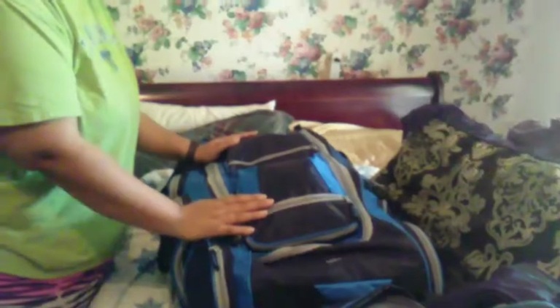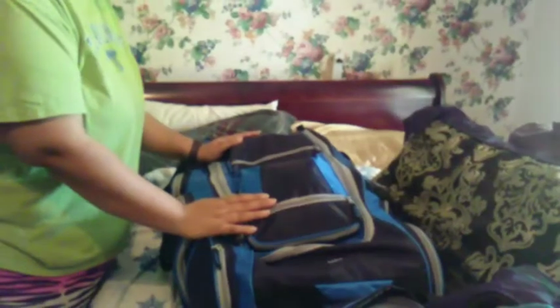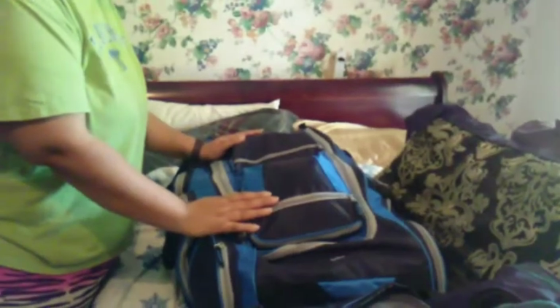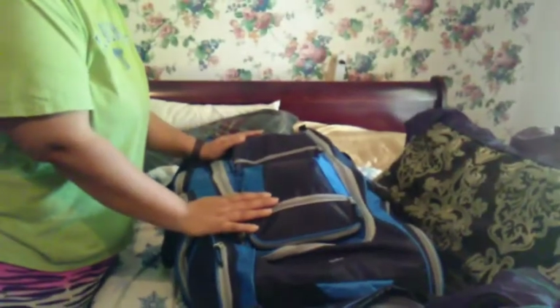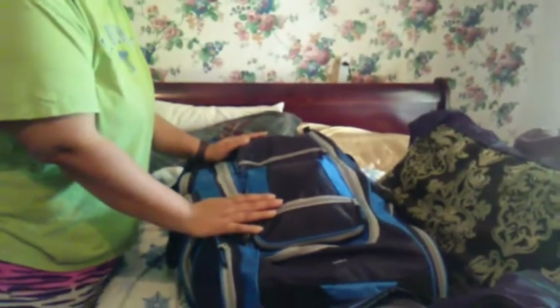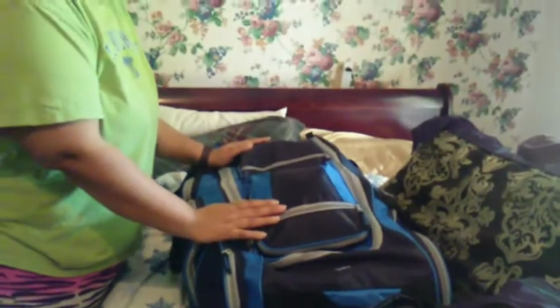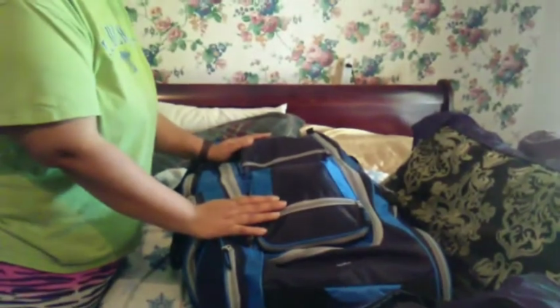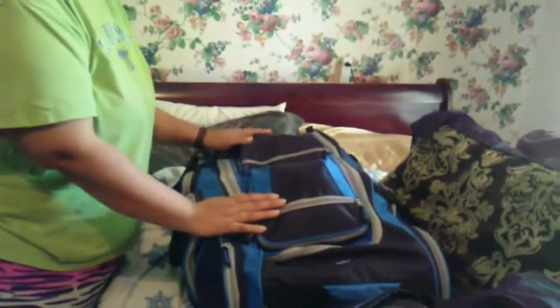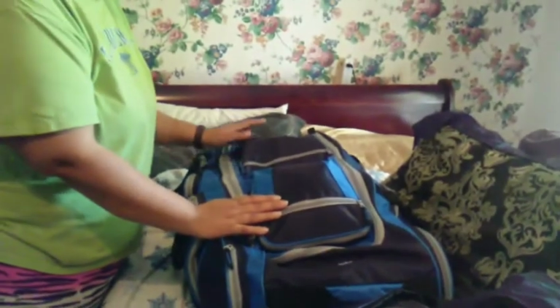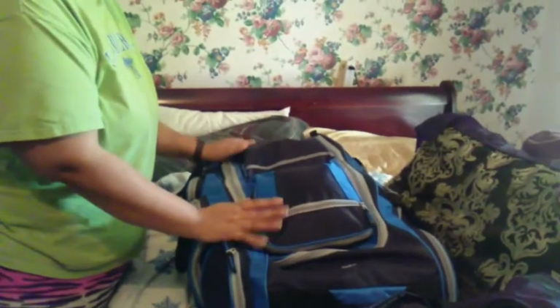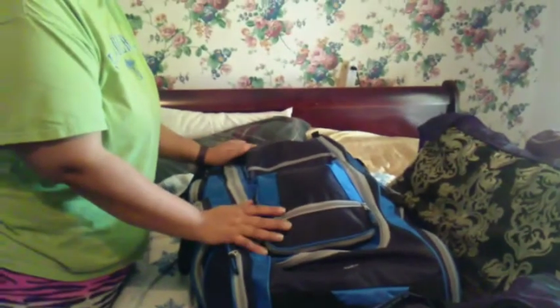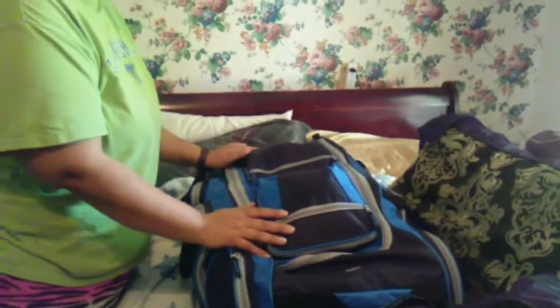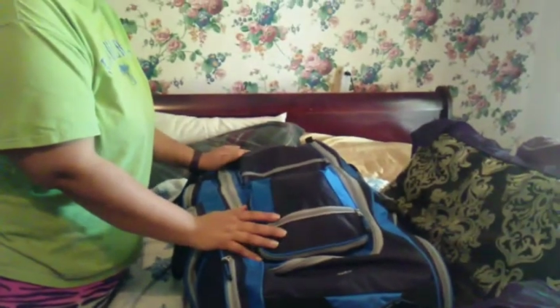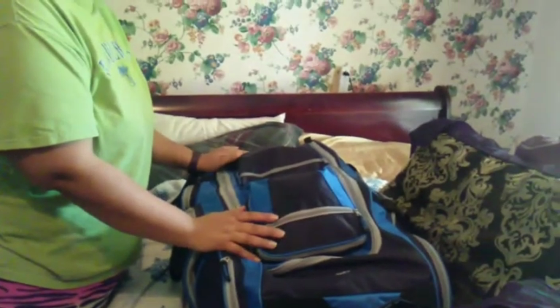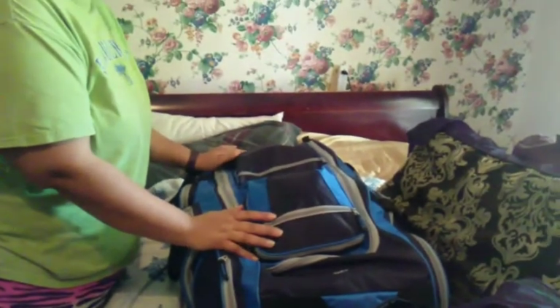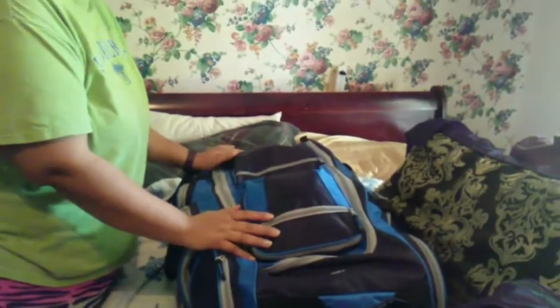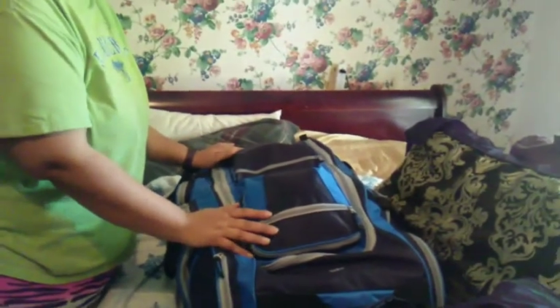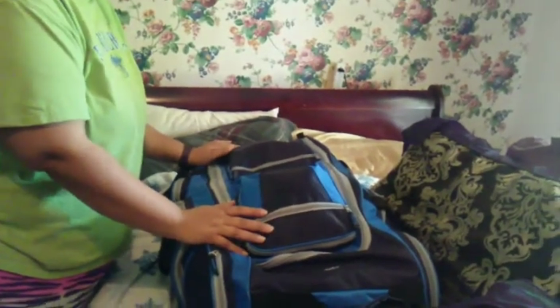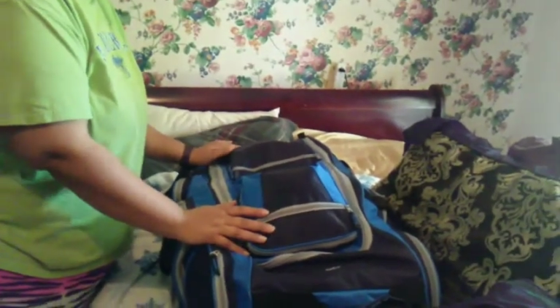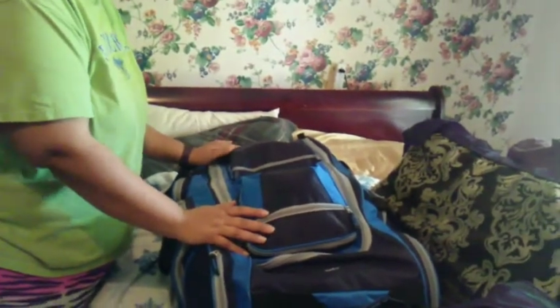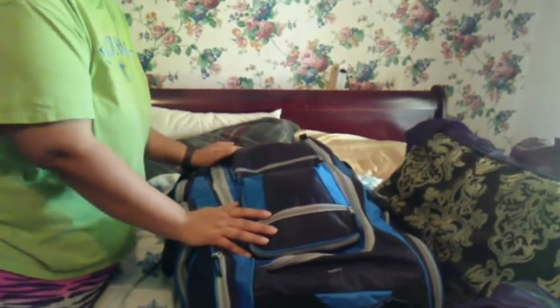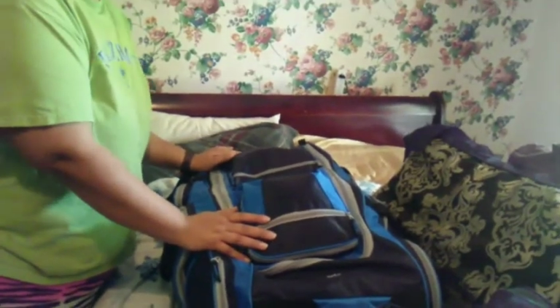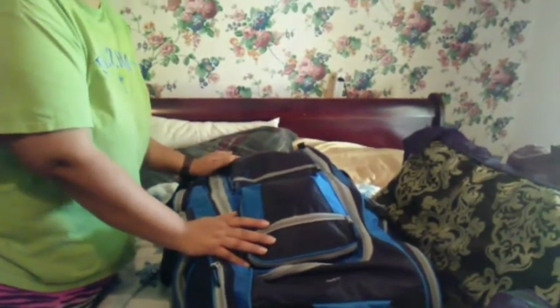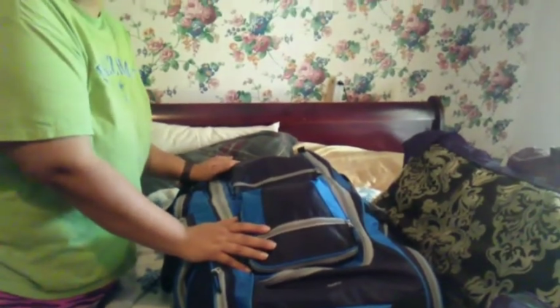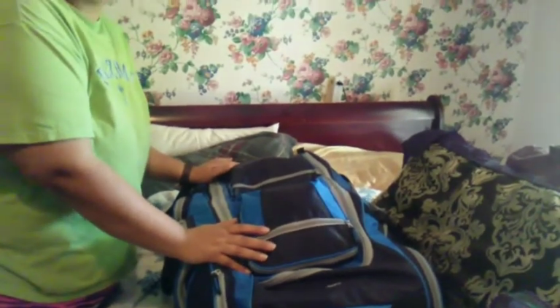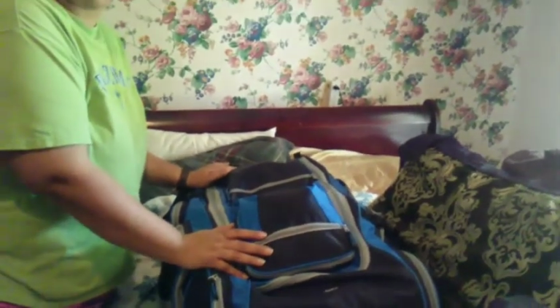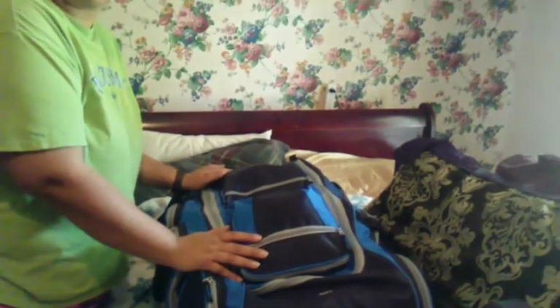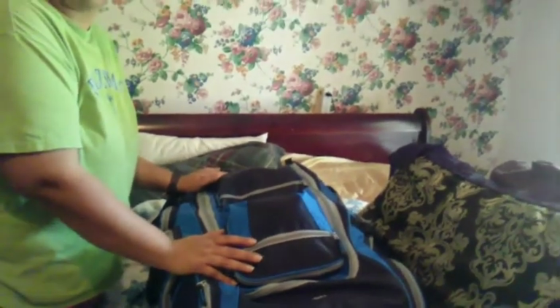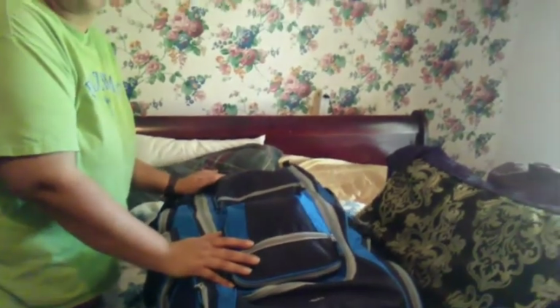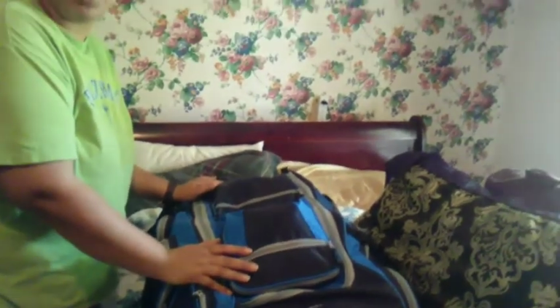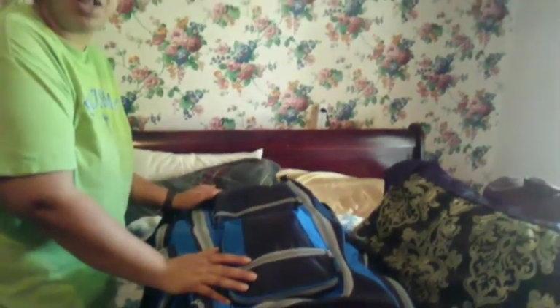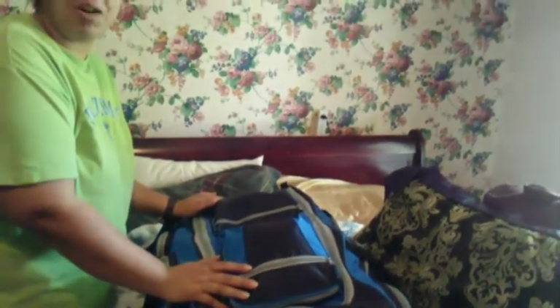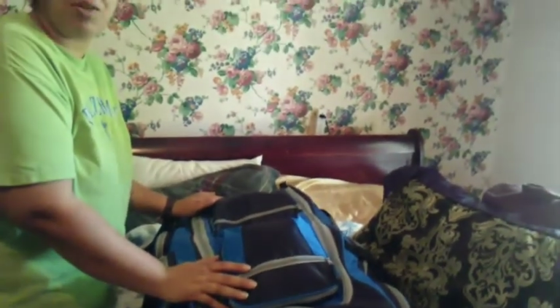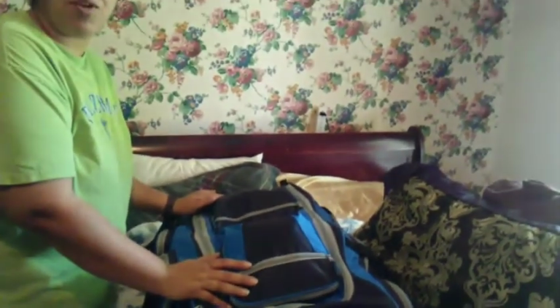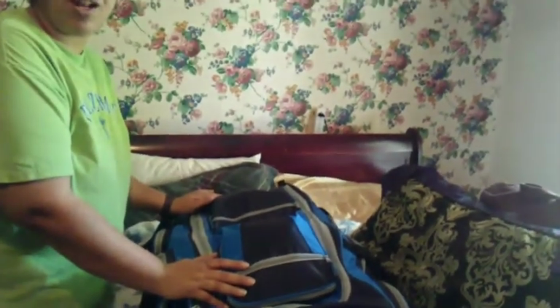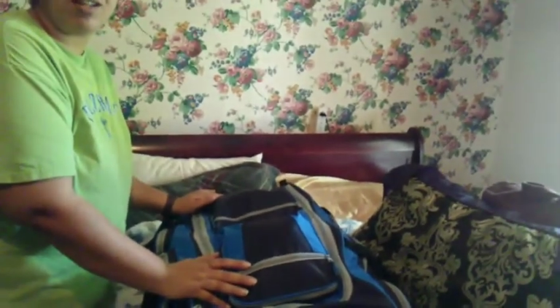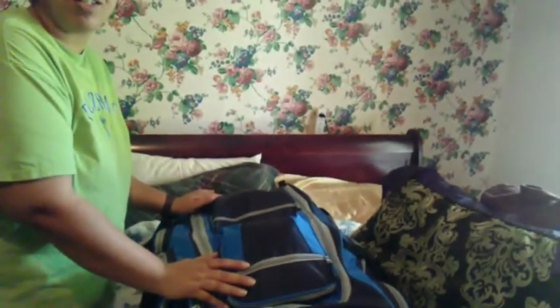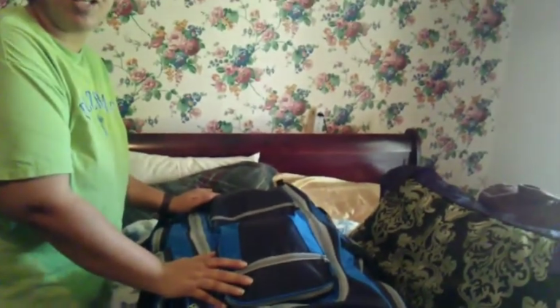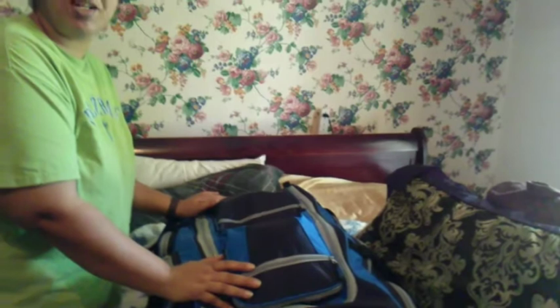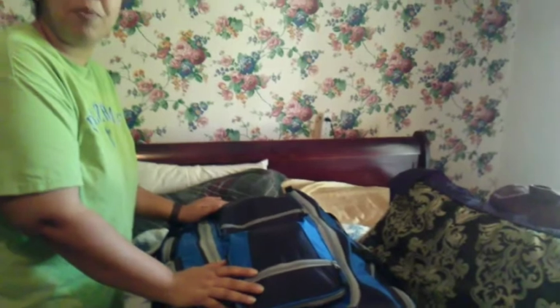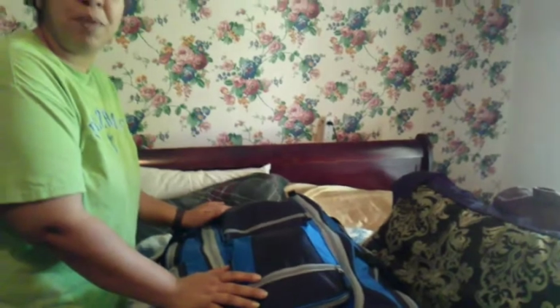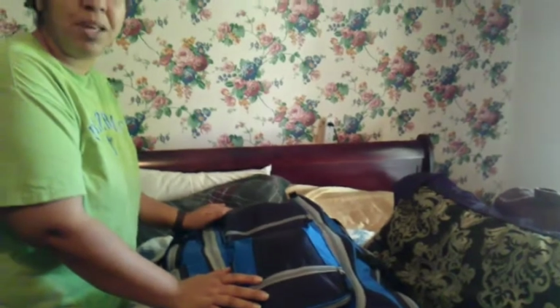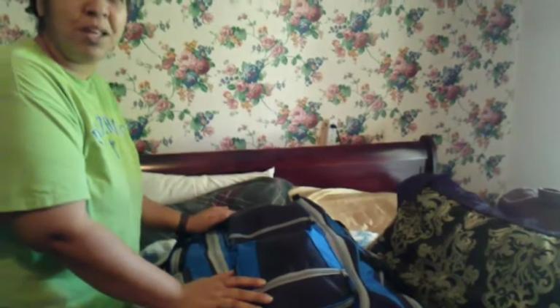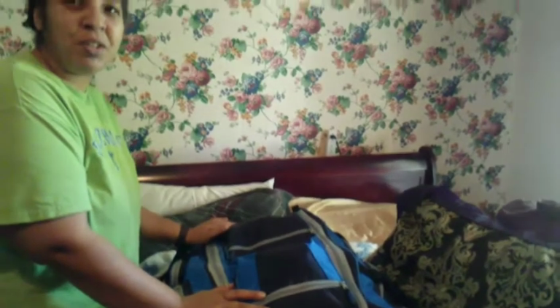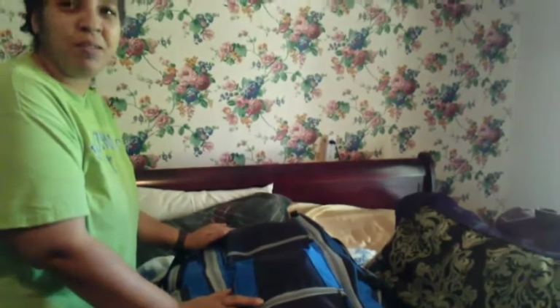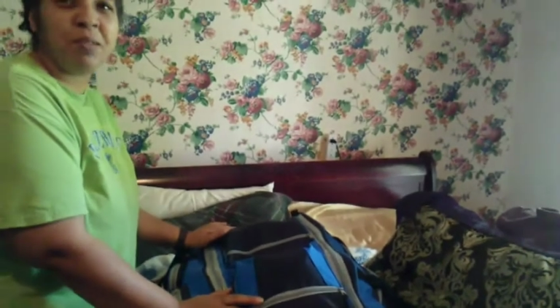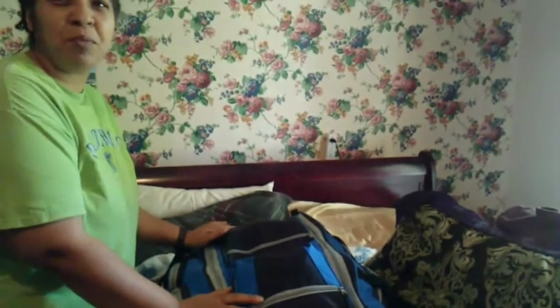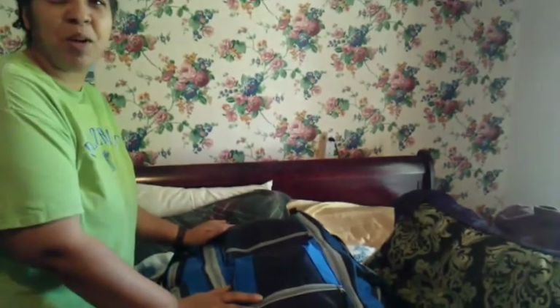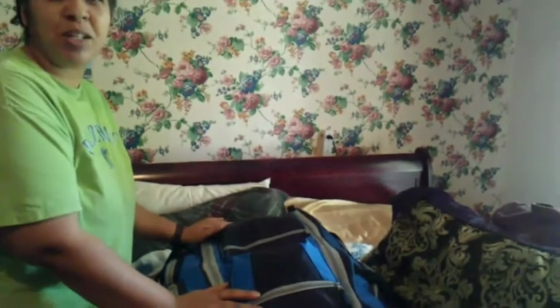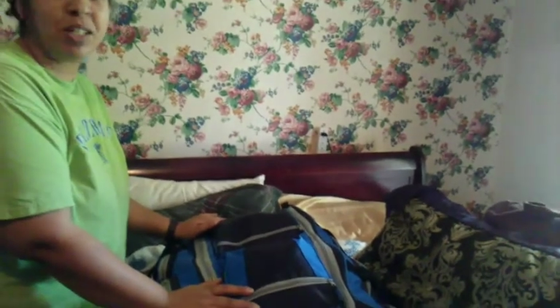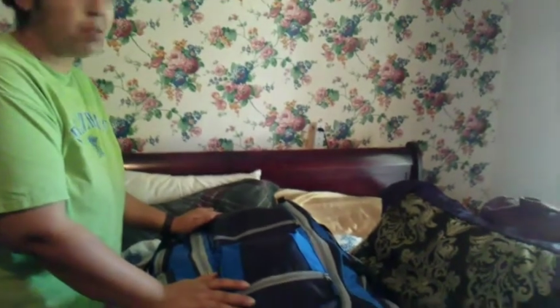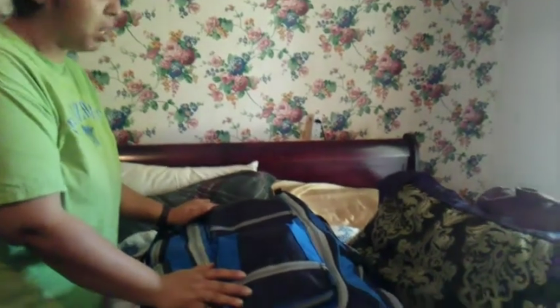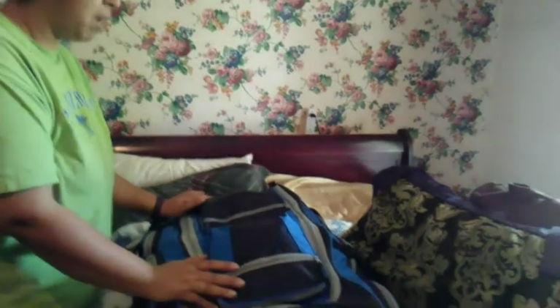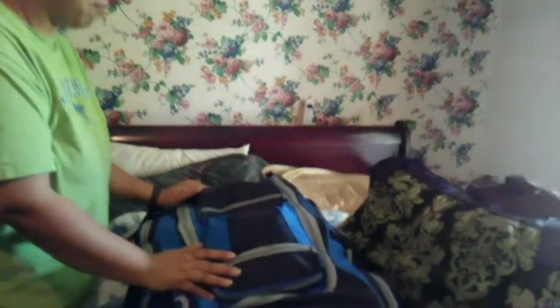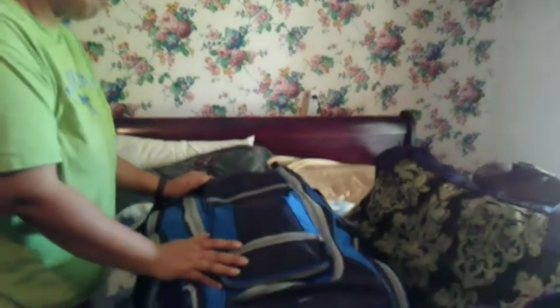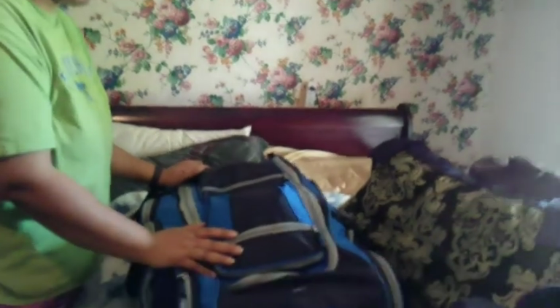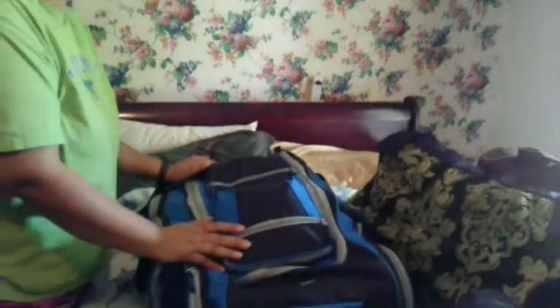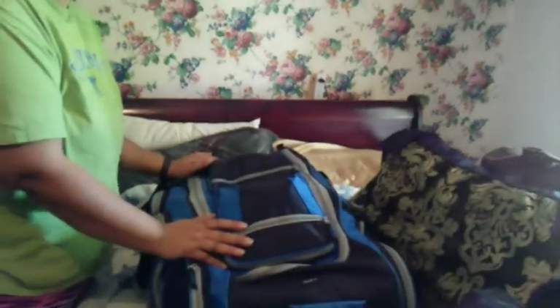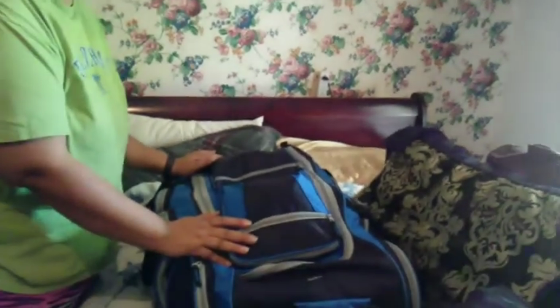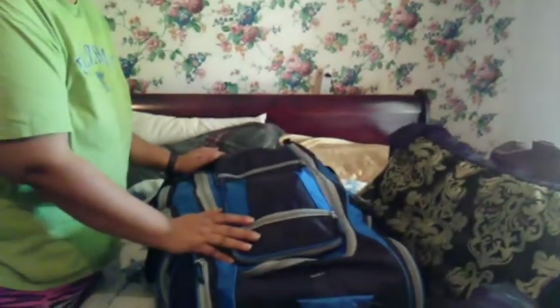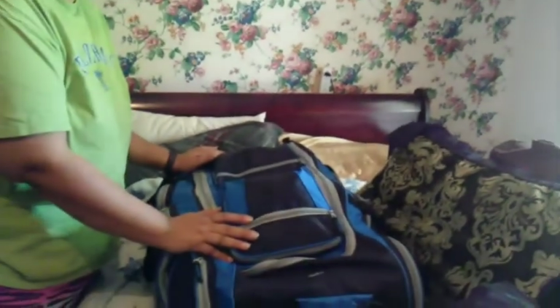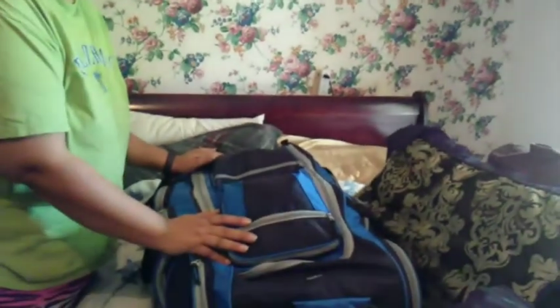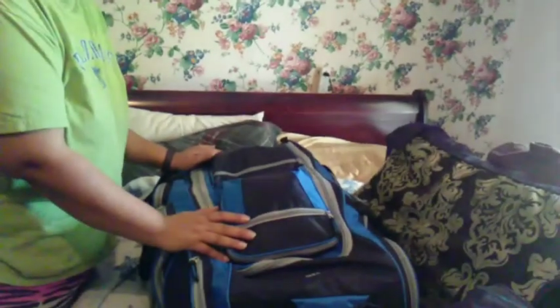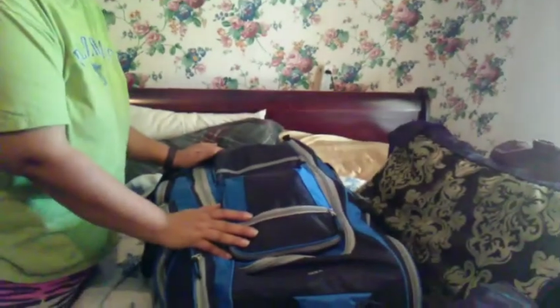Hey YouTube! How you doing? I am doing a packing video straight out to NatoBee. She wanted to see what I packed in my bags.